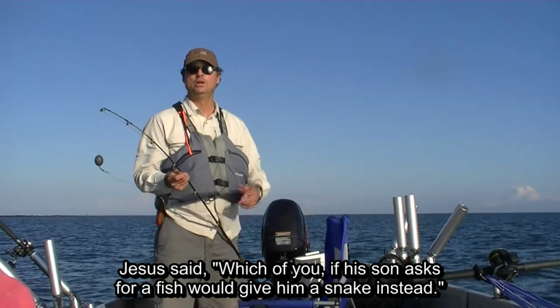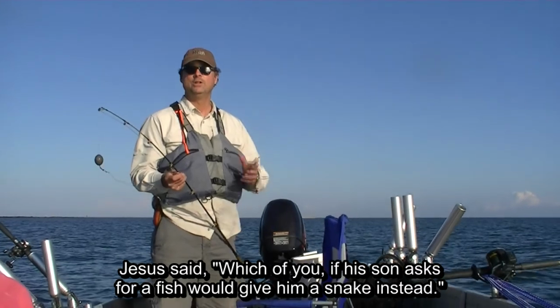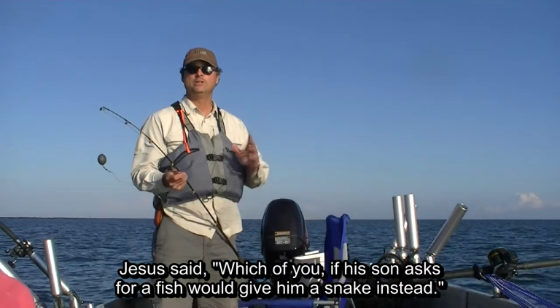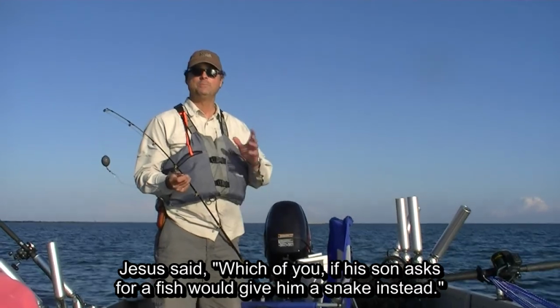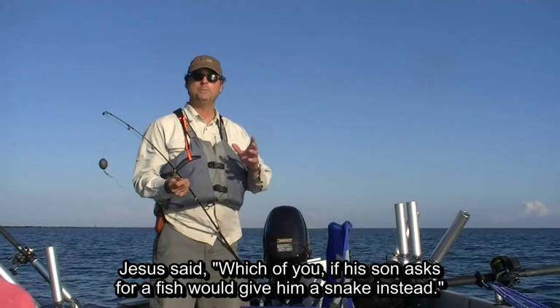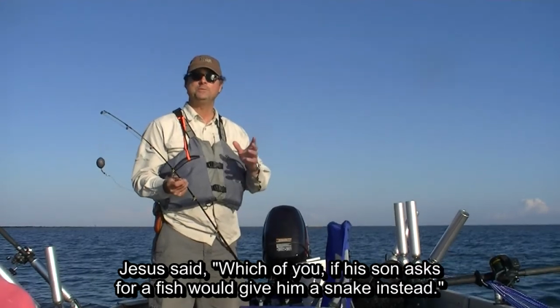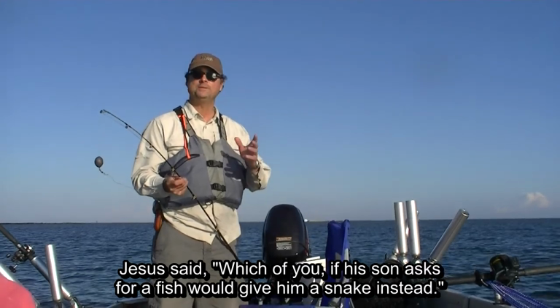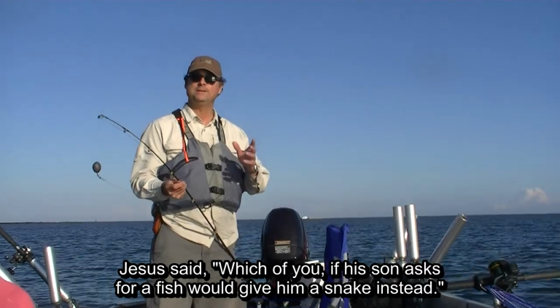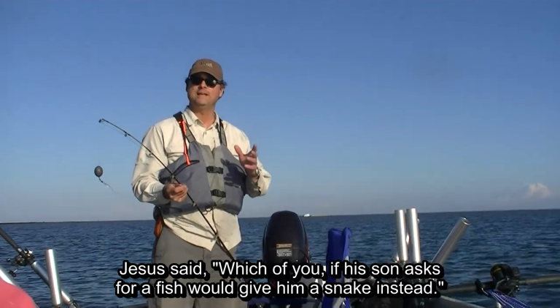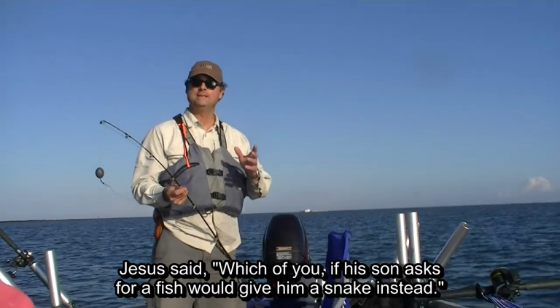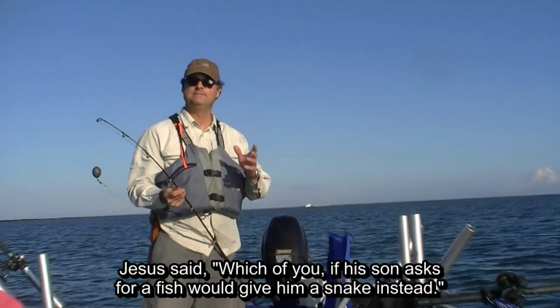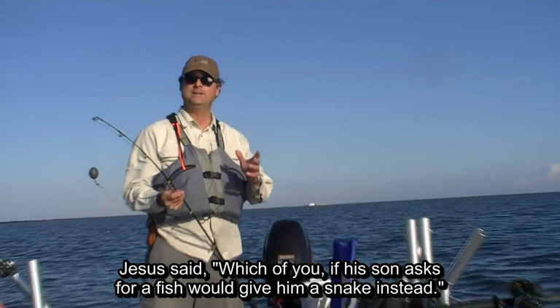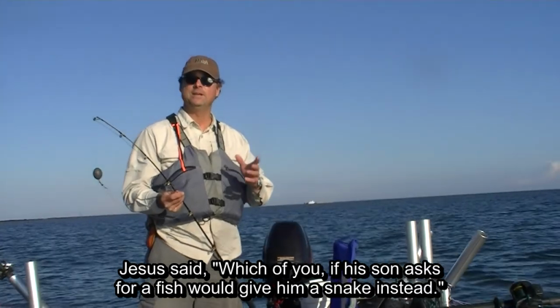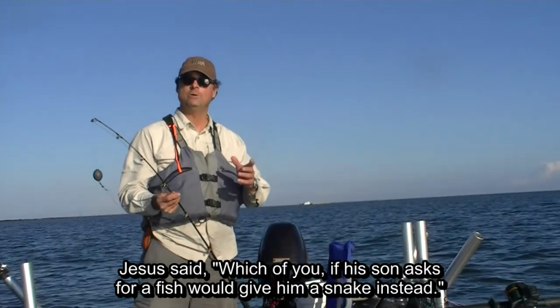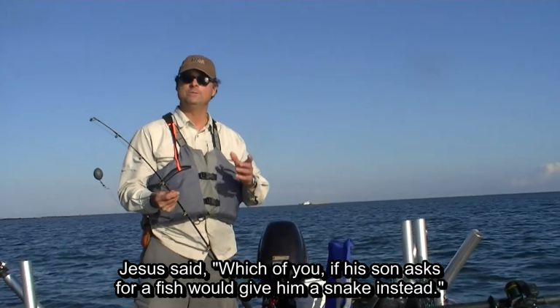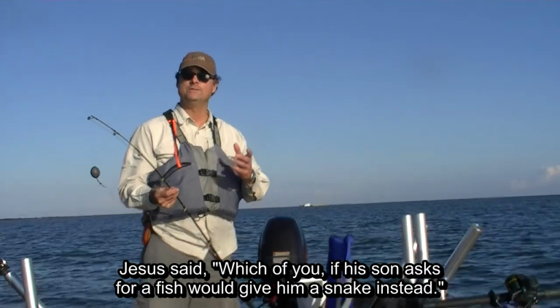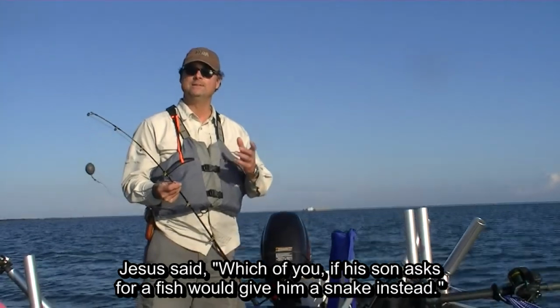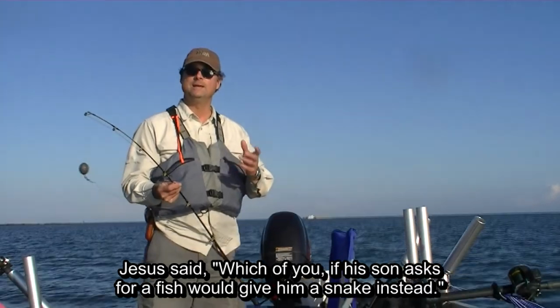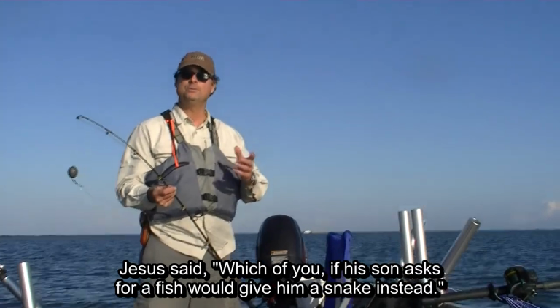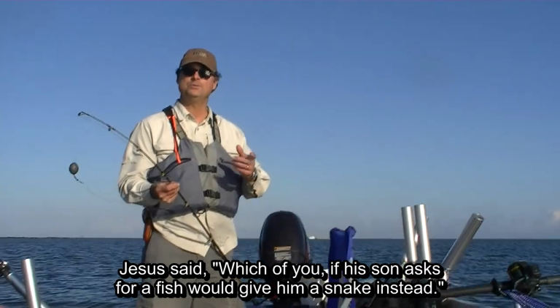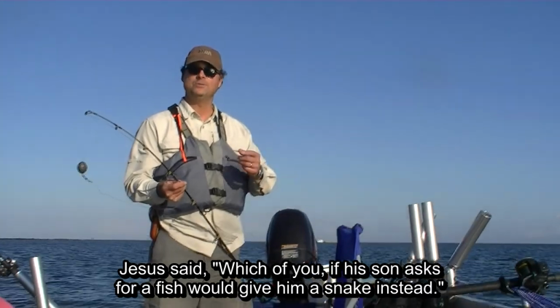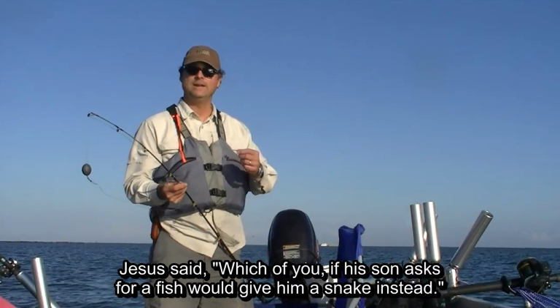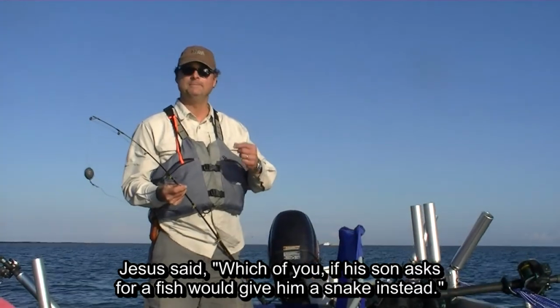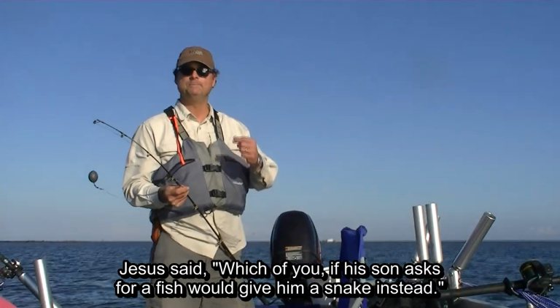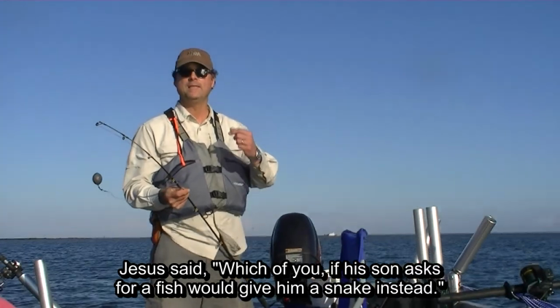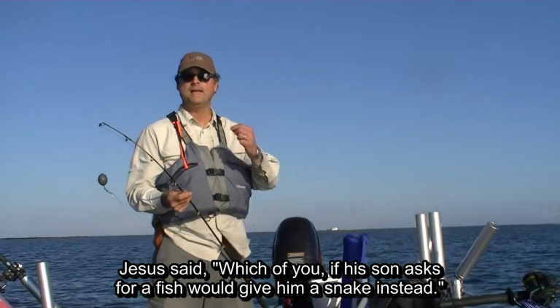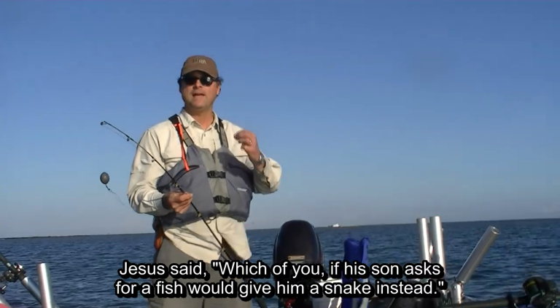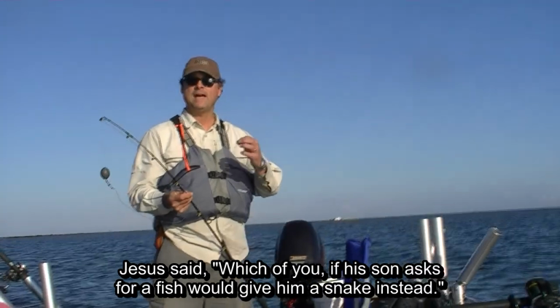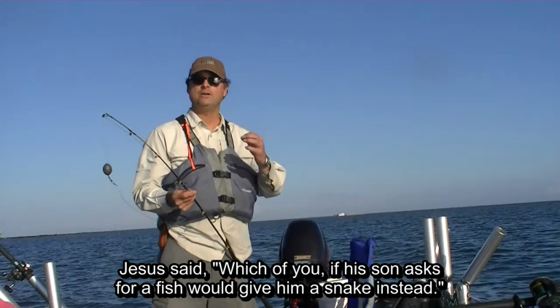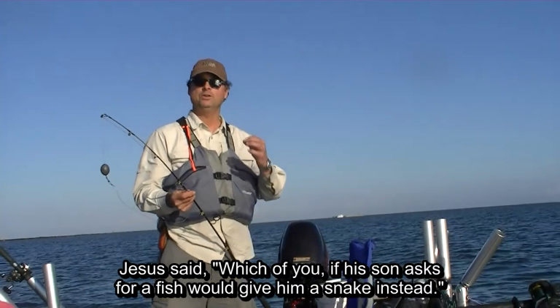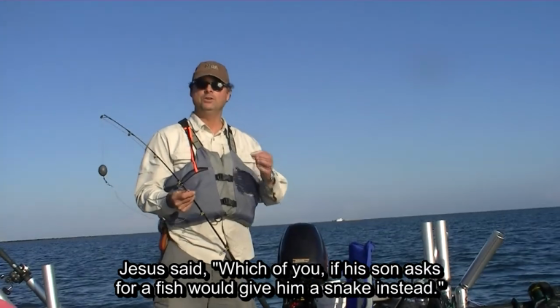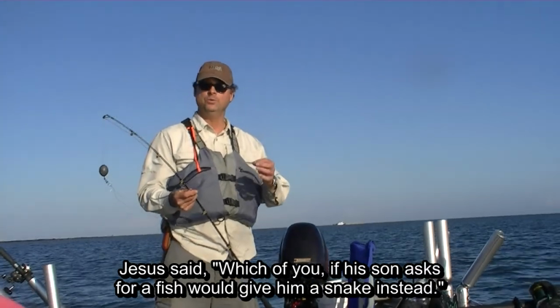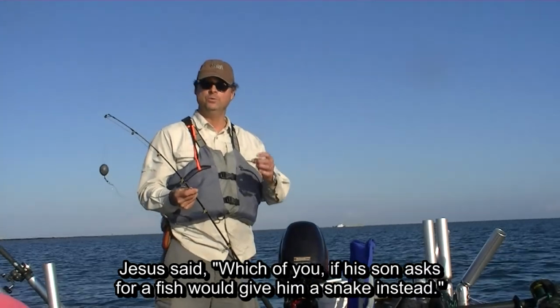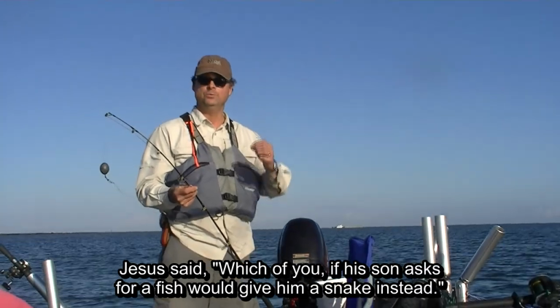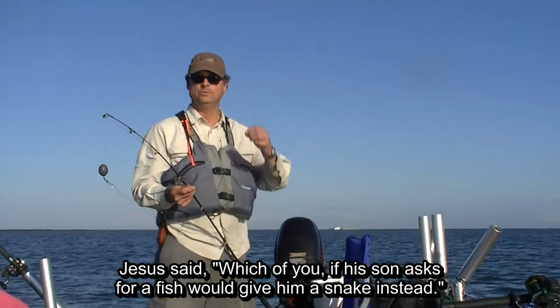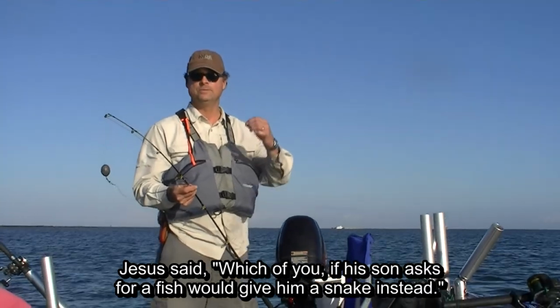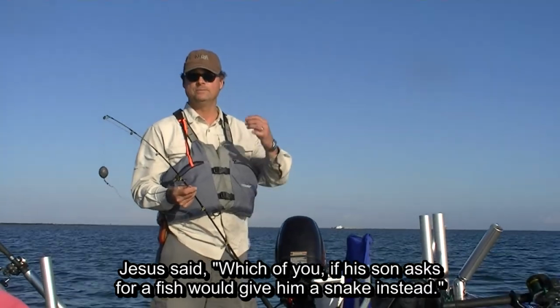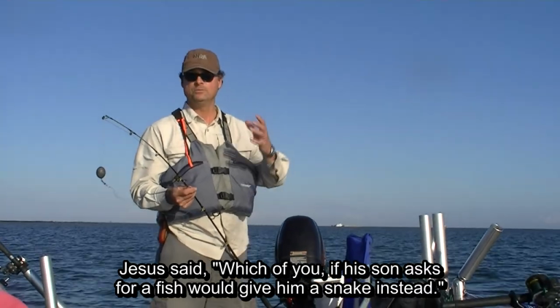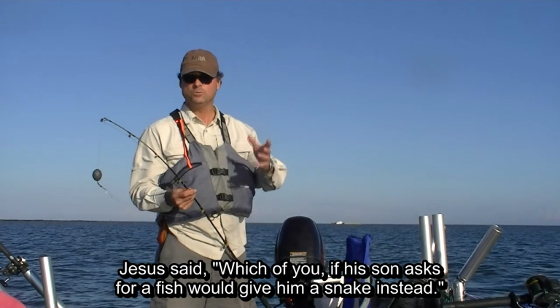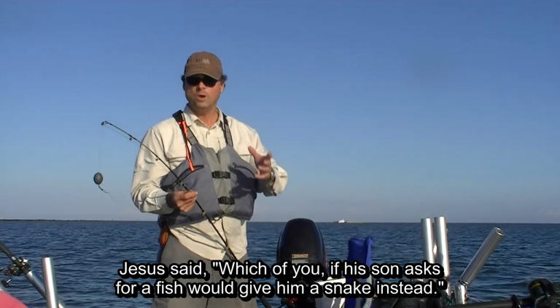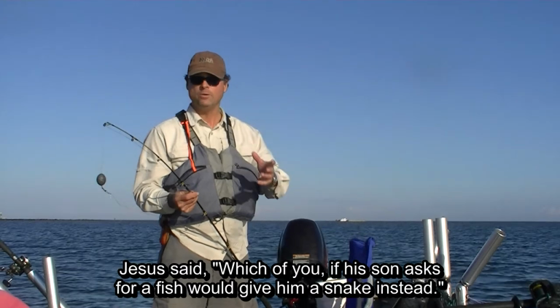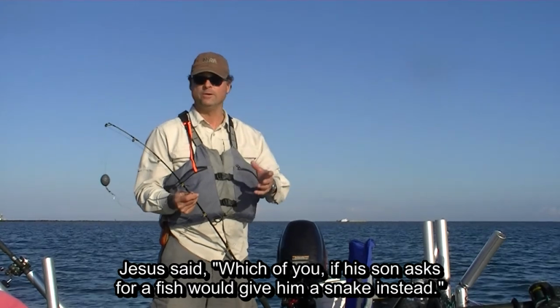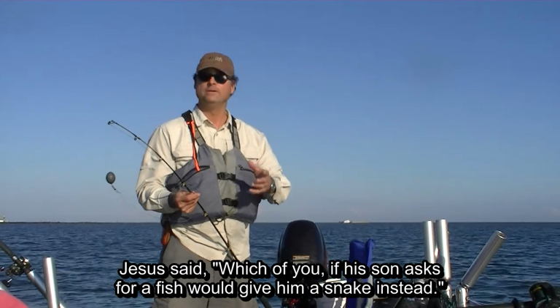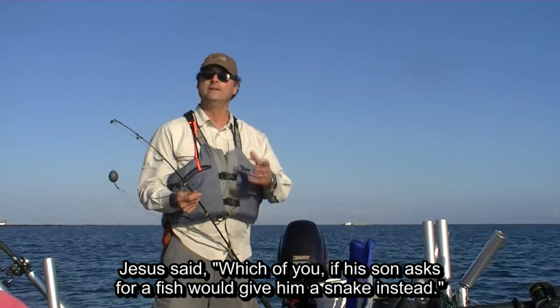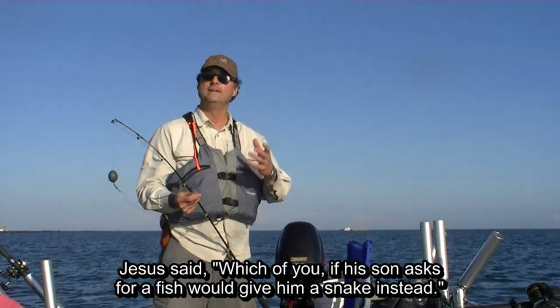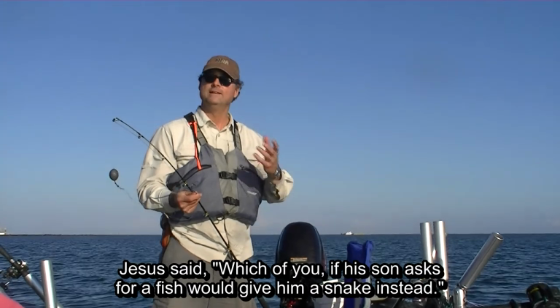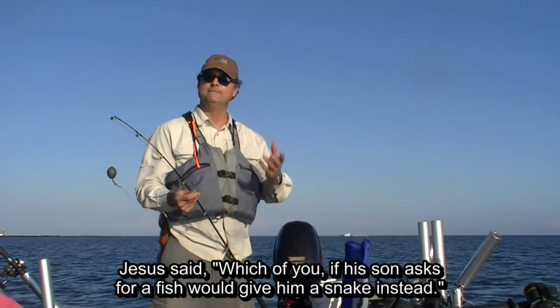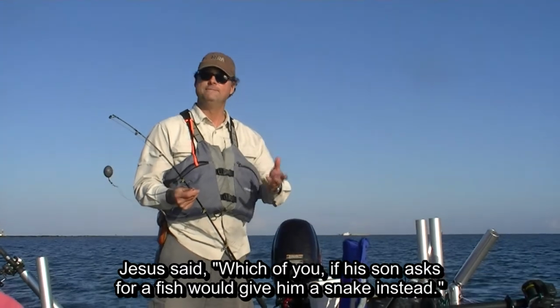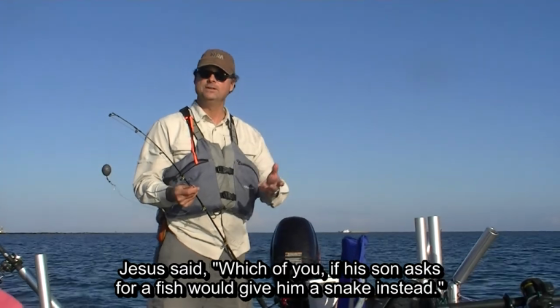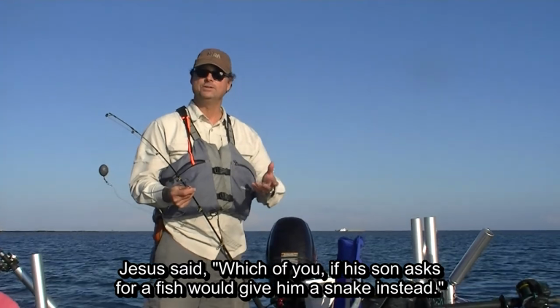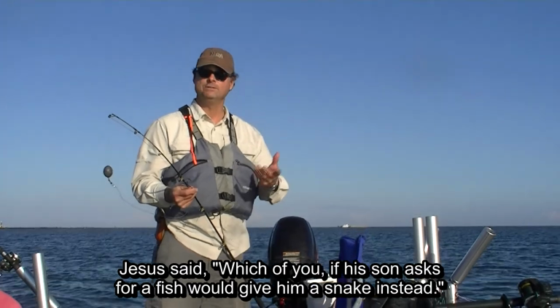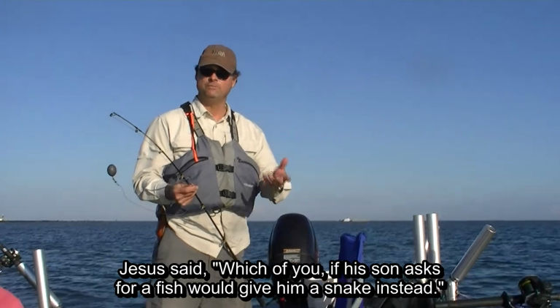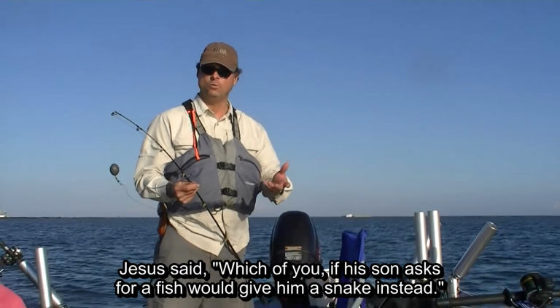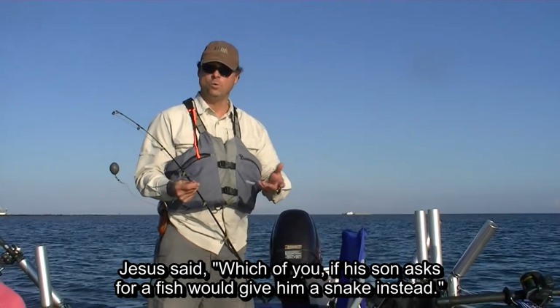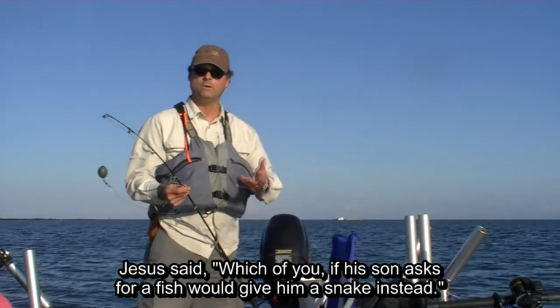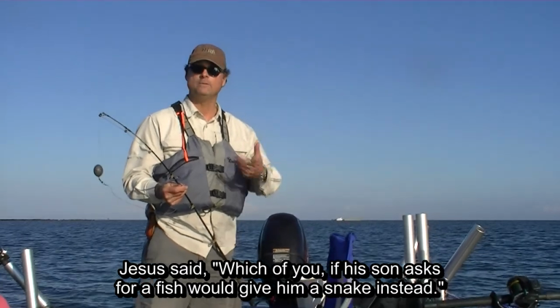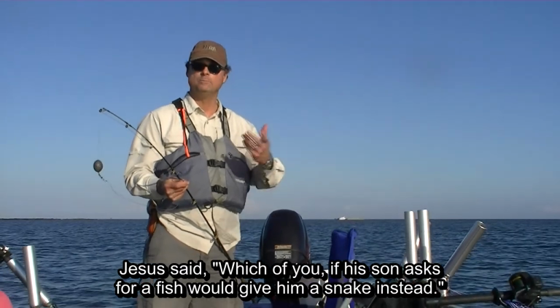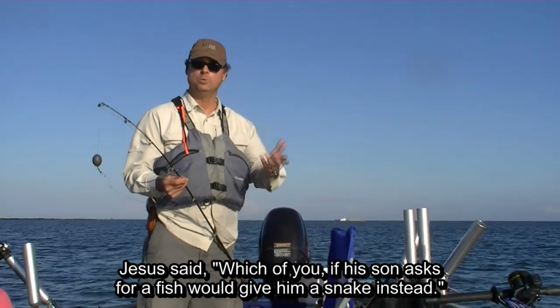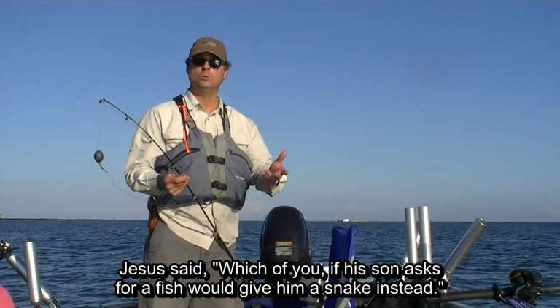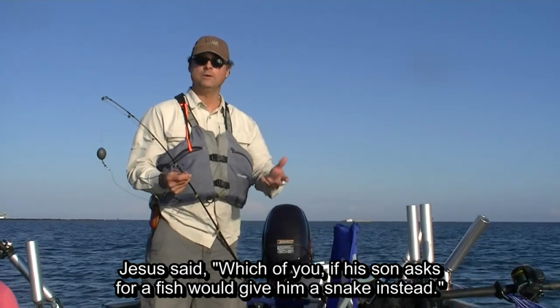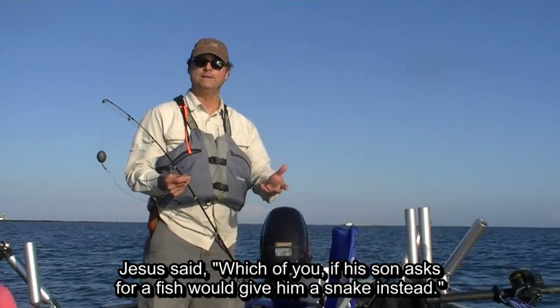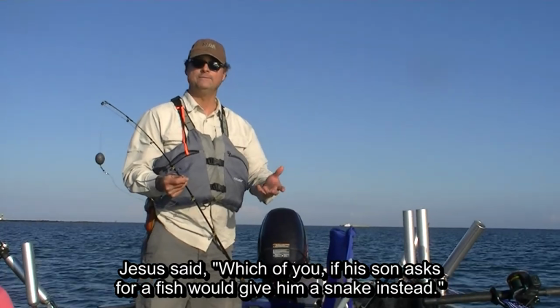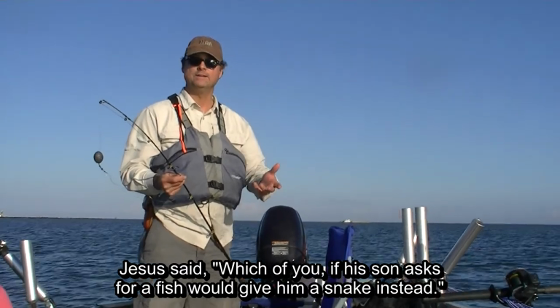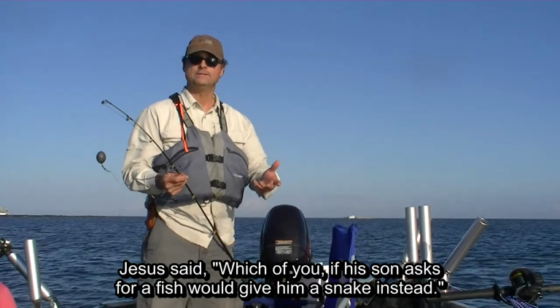The purpose of today's video is to demonstrate how to use croaker in fishing for bull redfish.